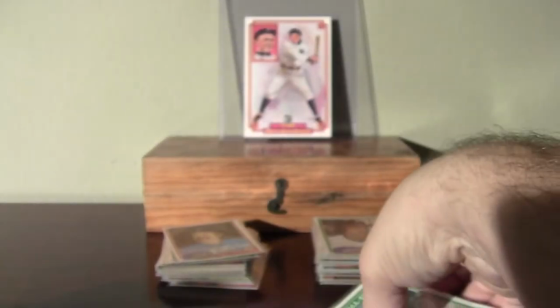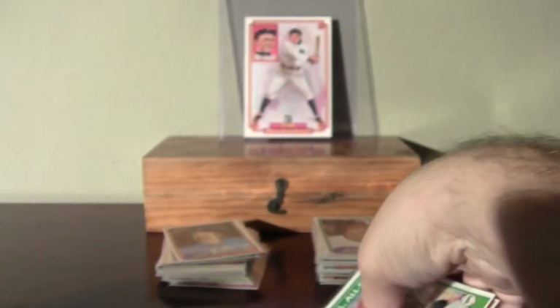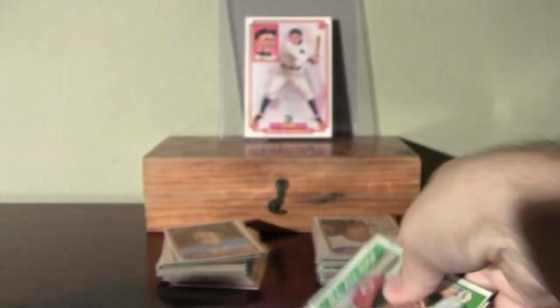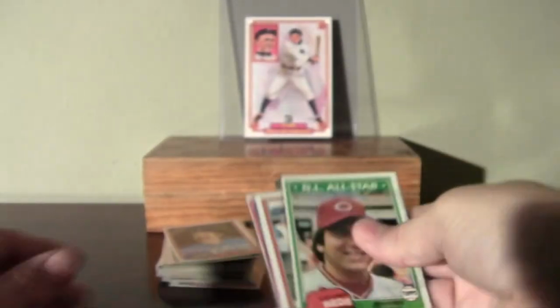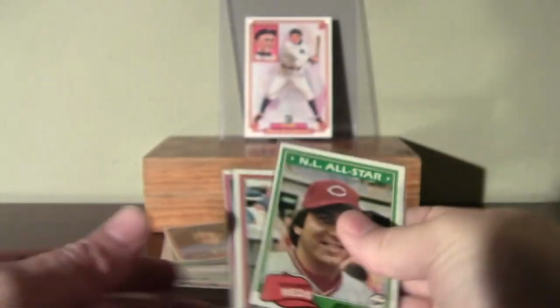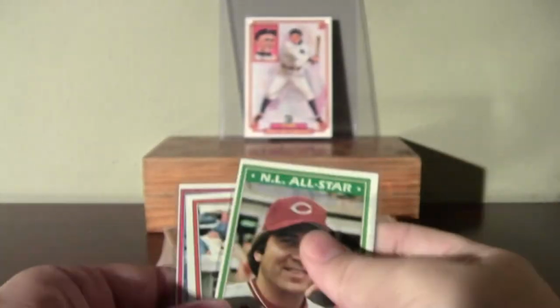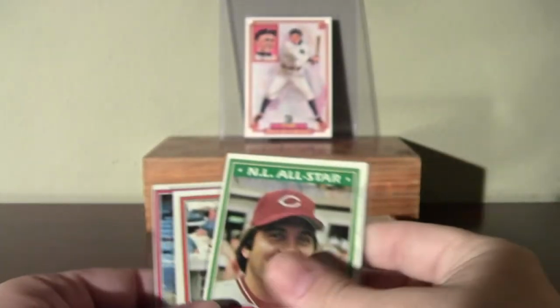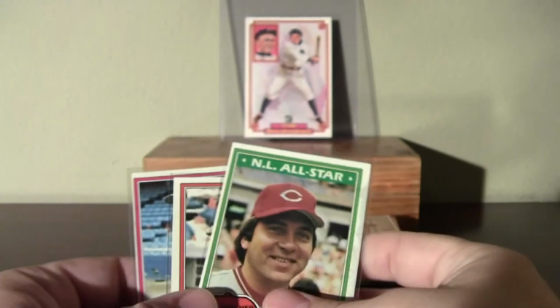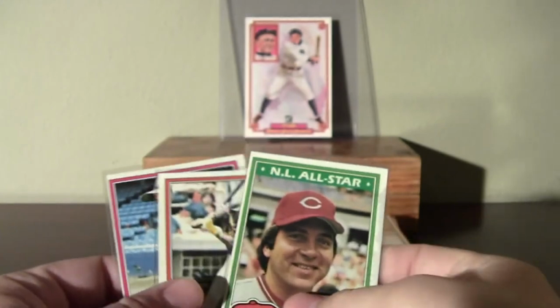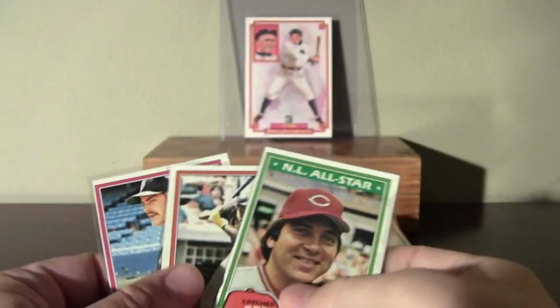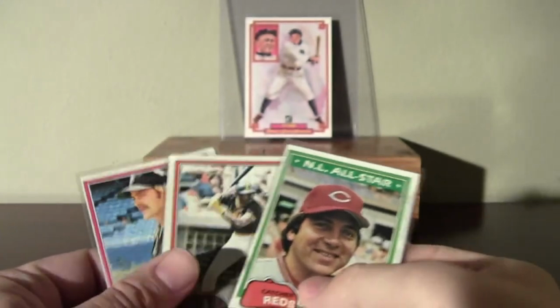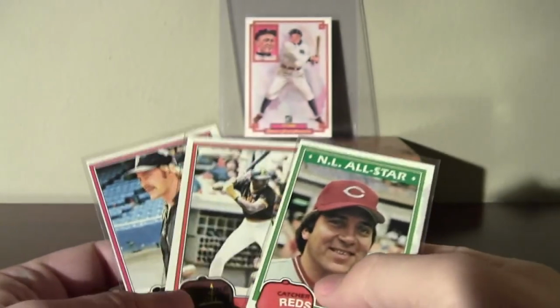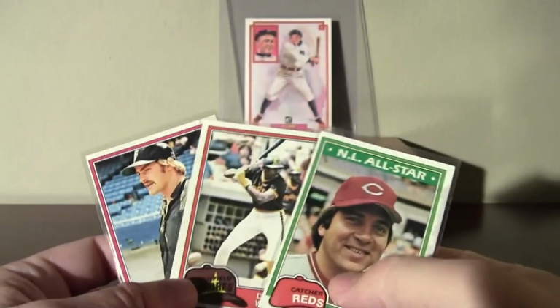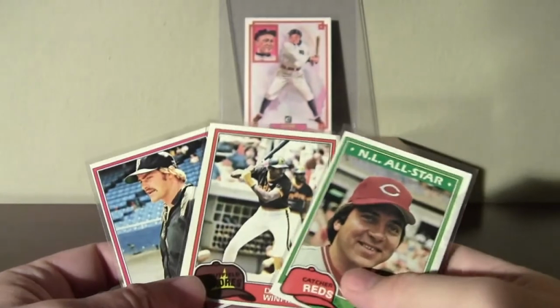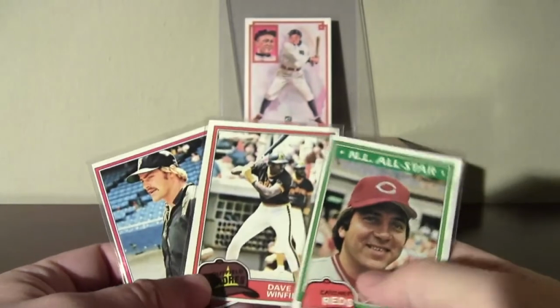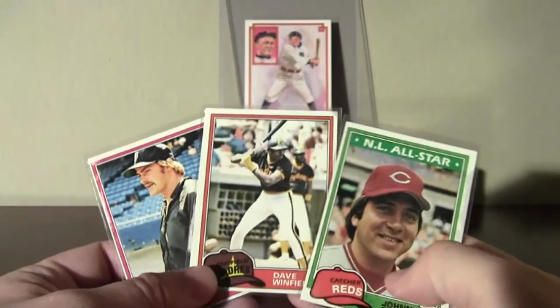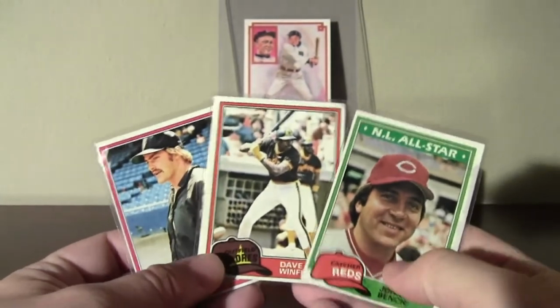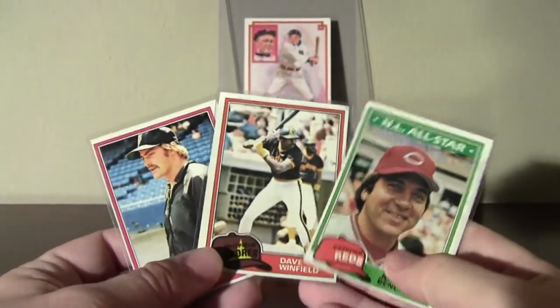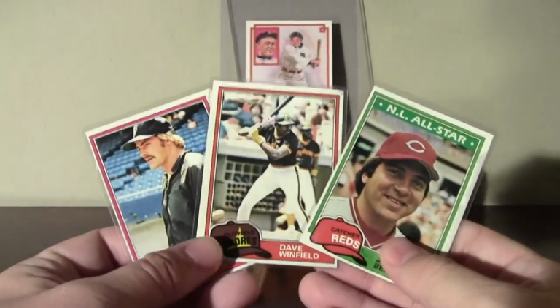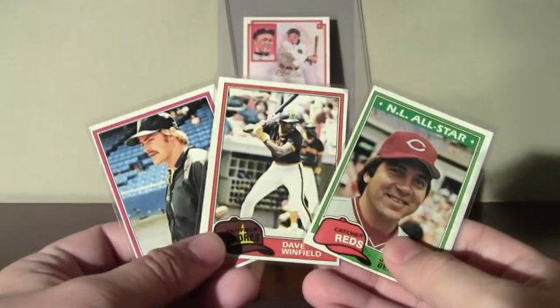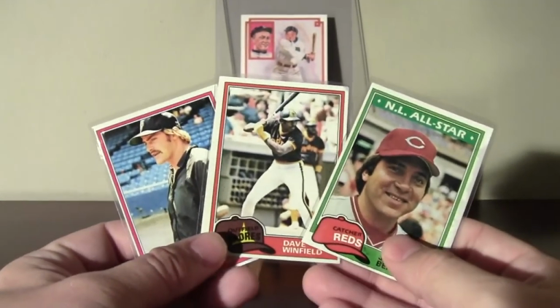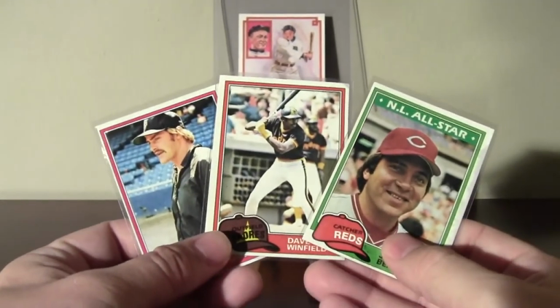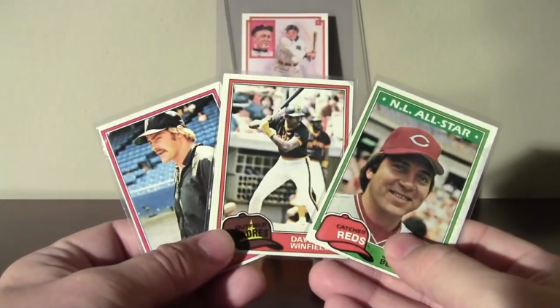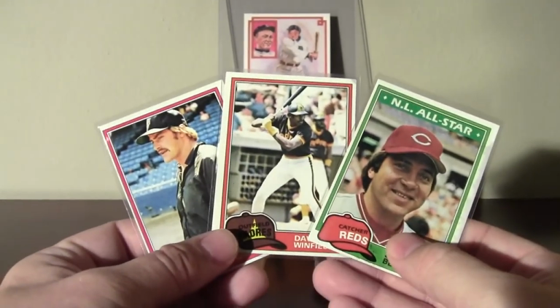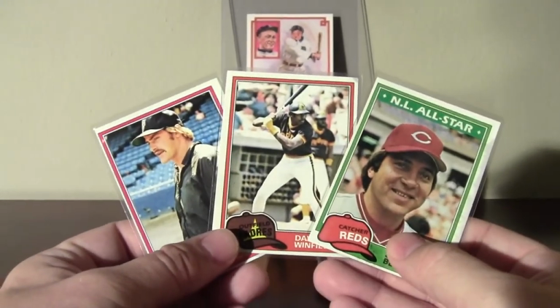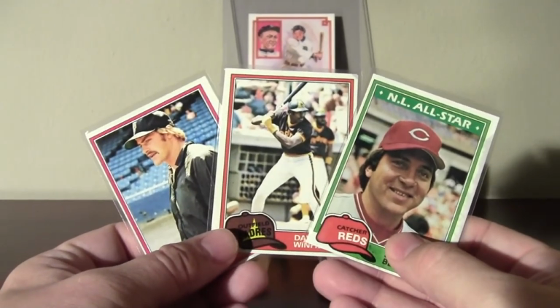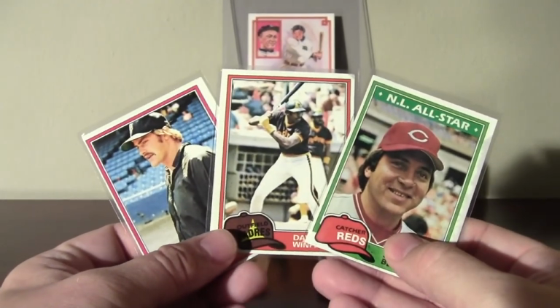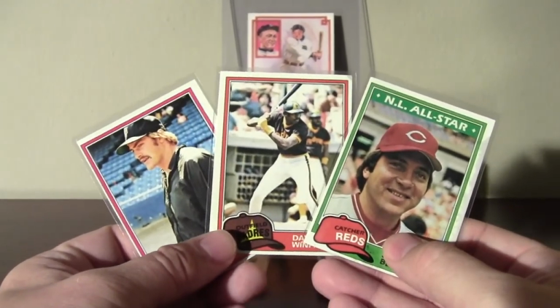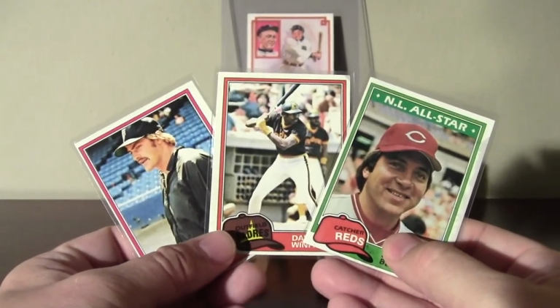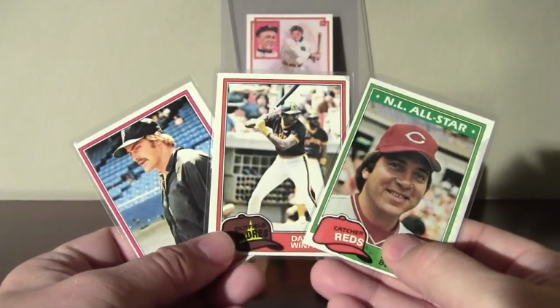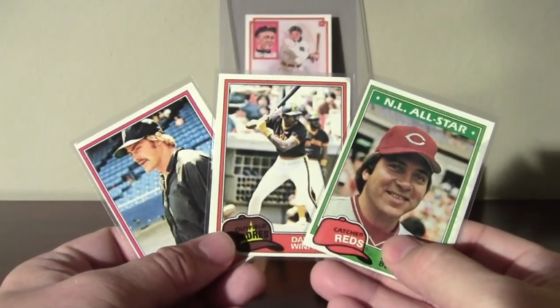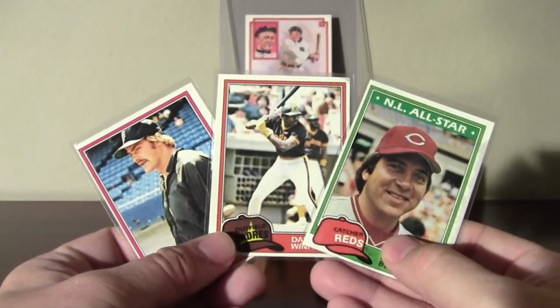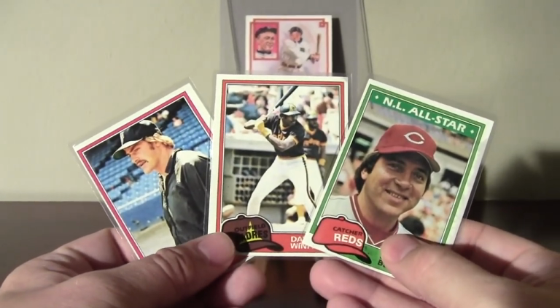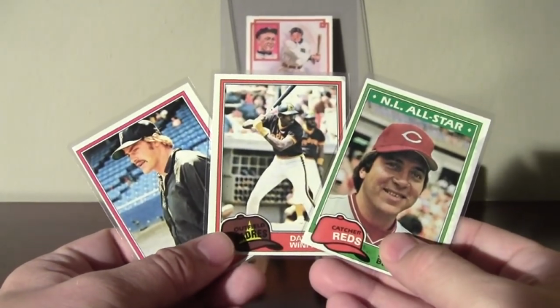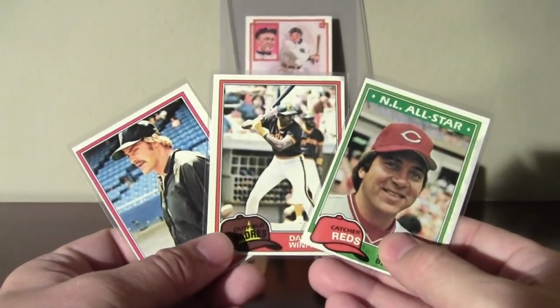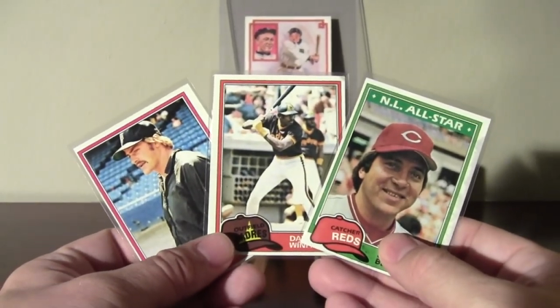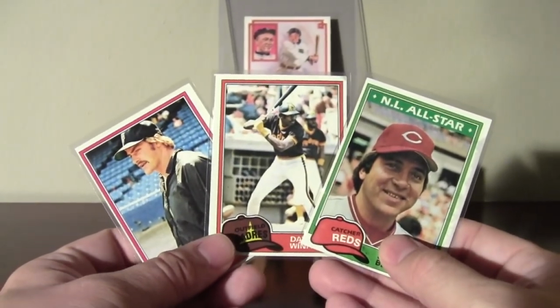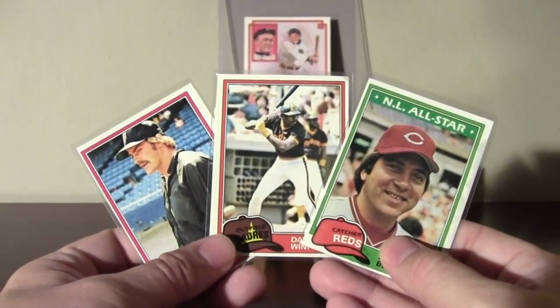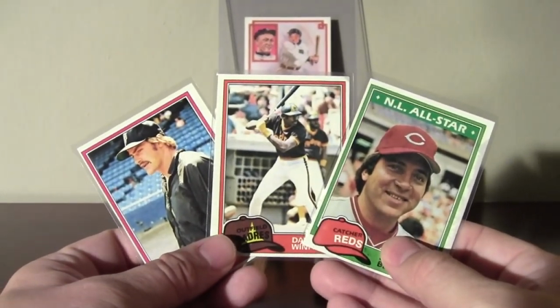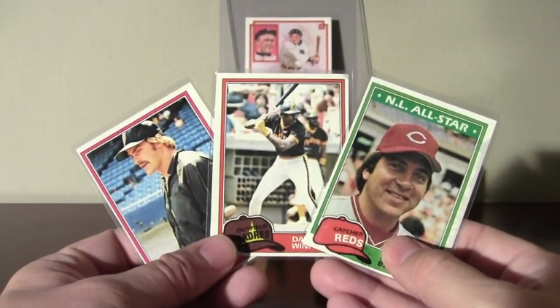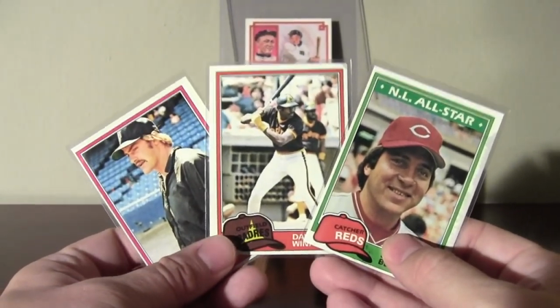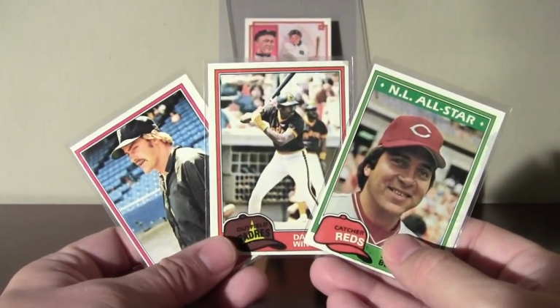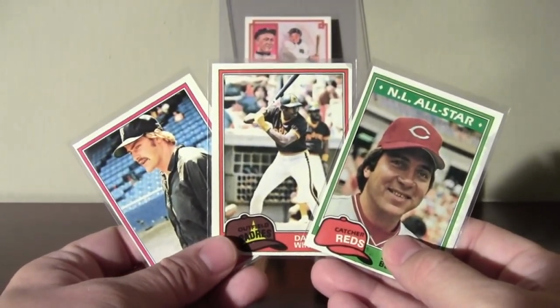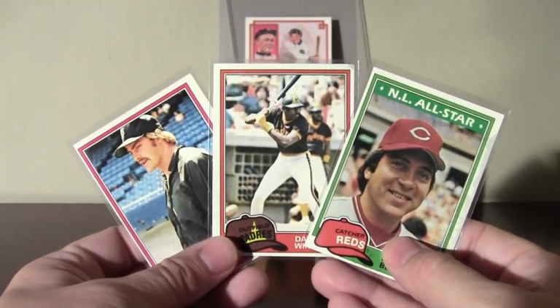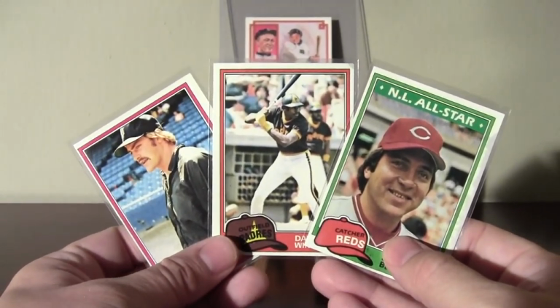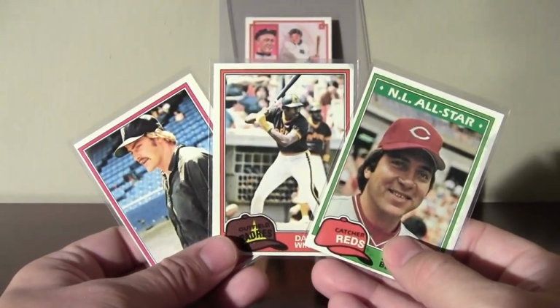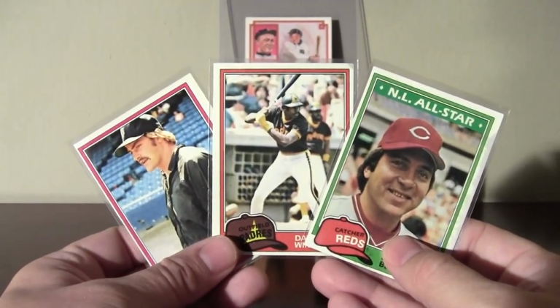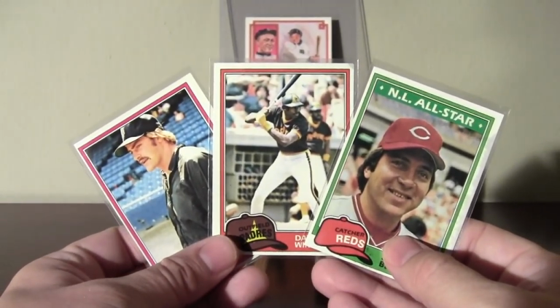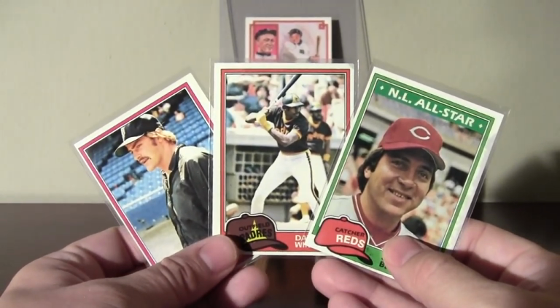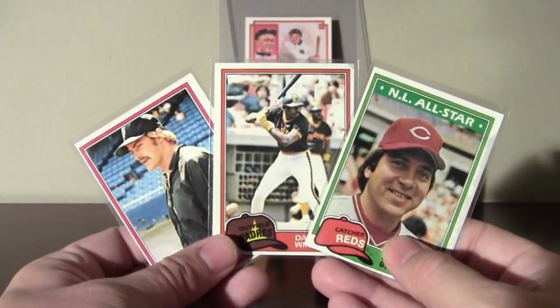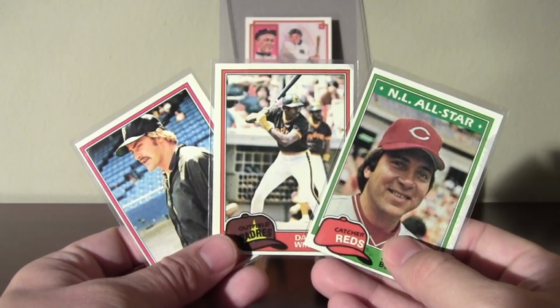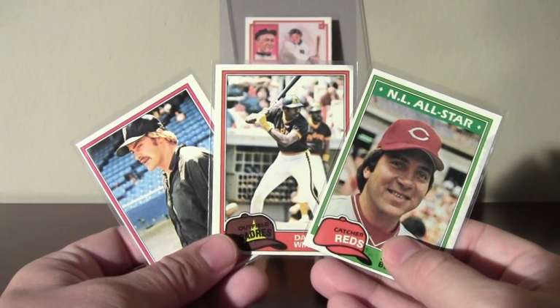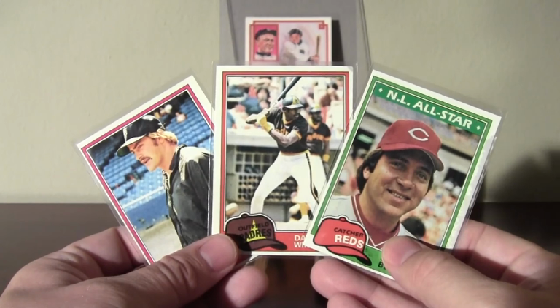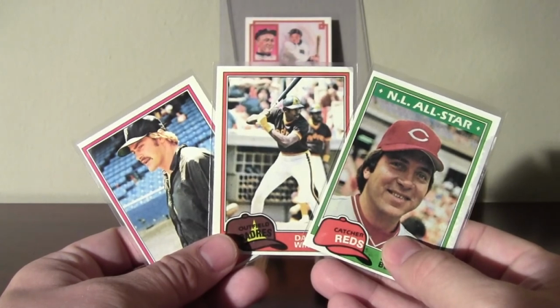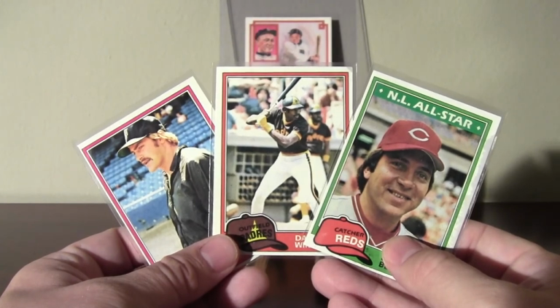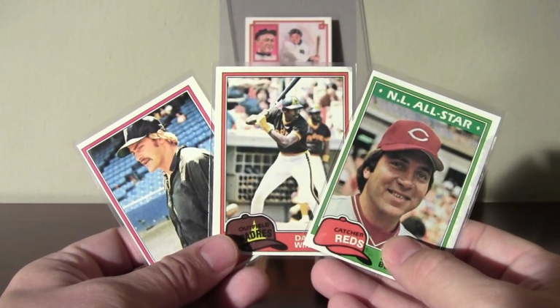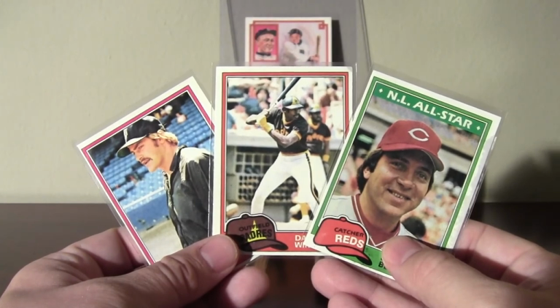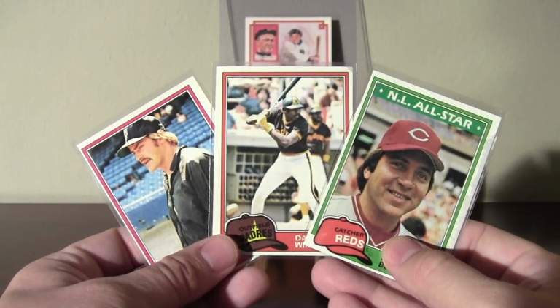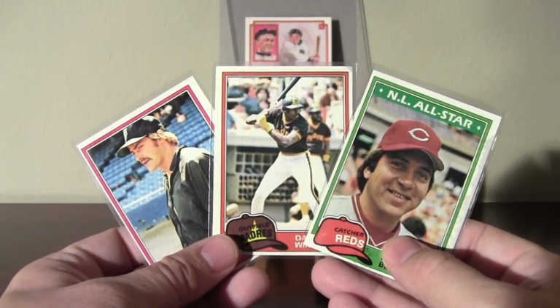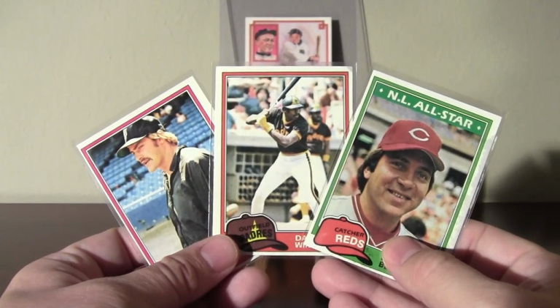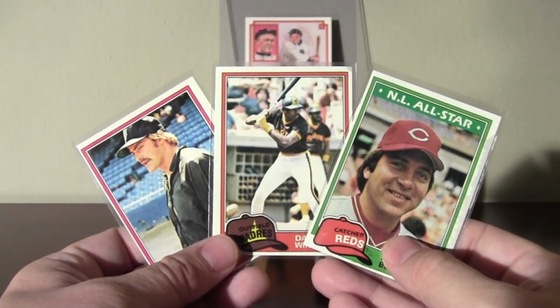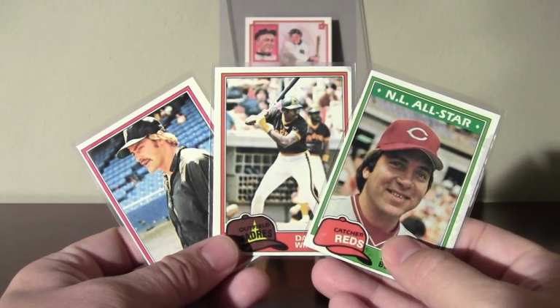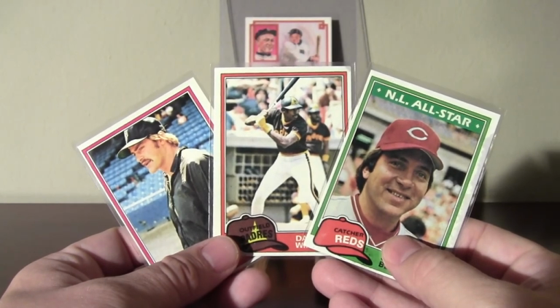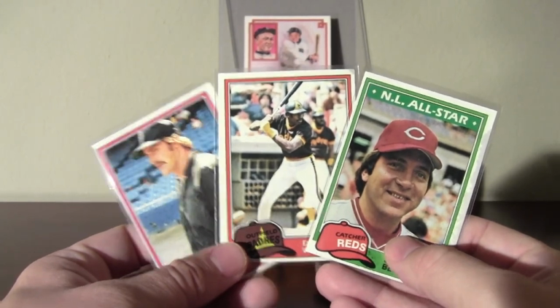So there it is — those are the highlights of five cello packs of 1981 Topps baseball. Thanks for watching.